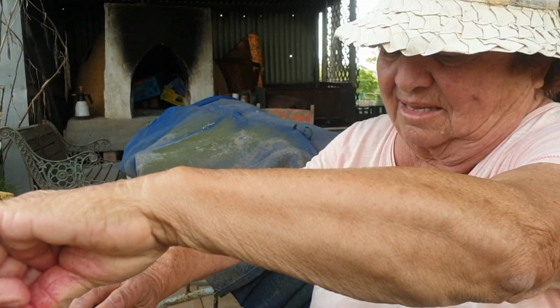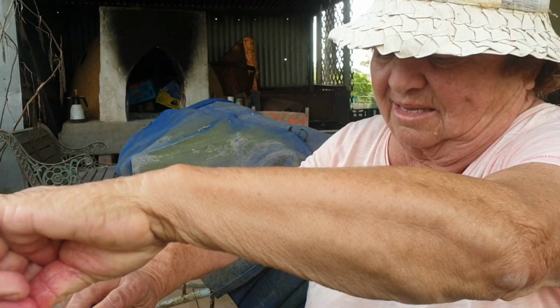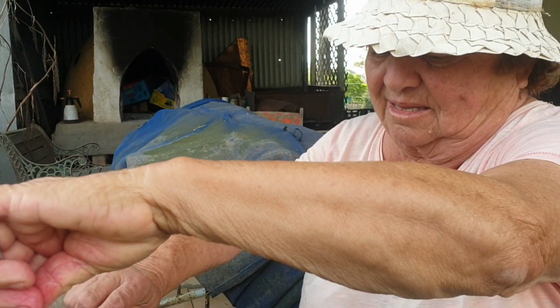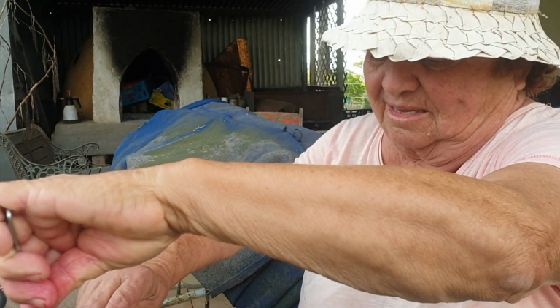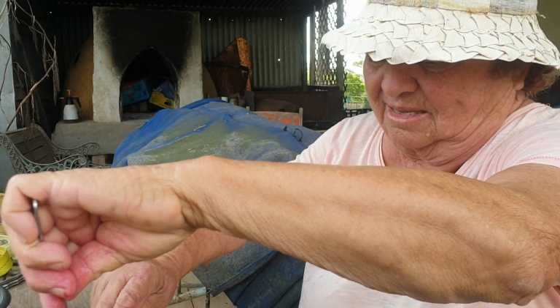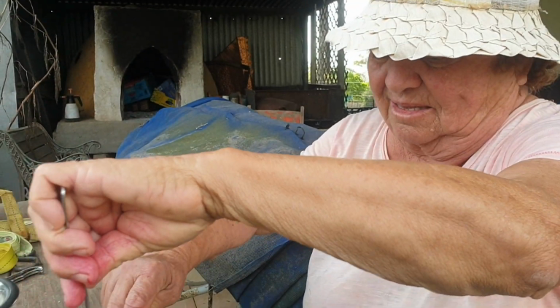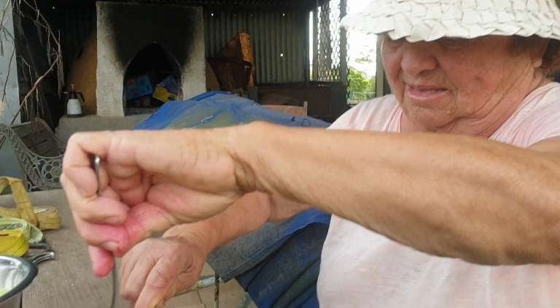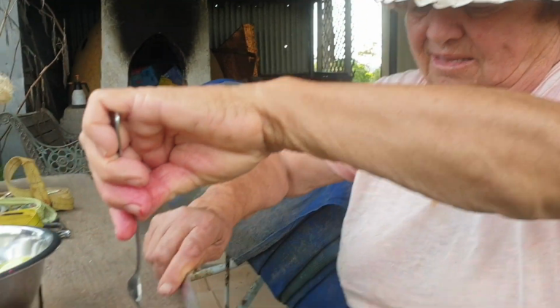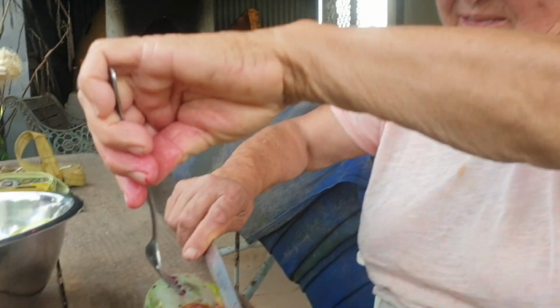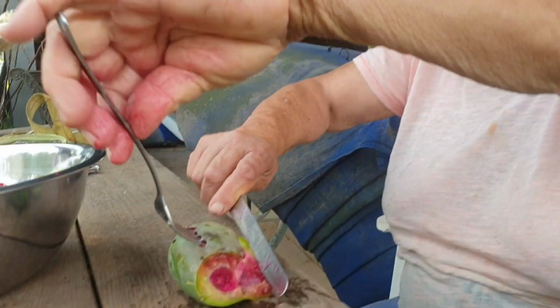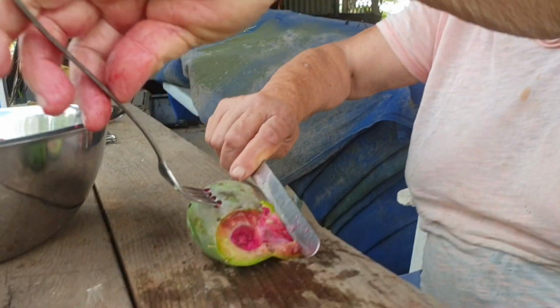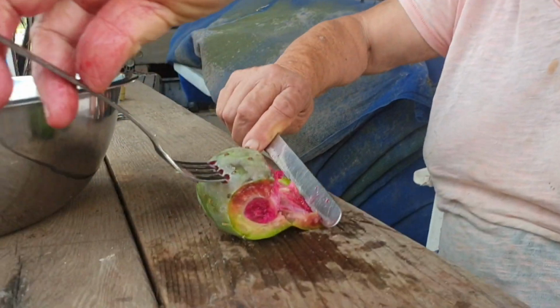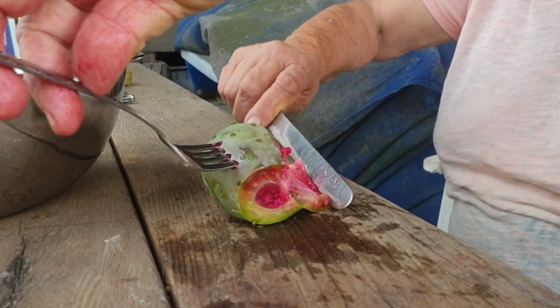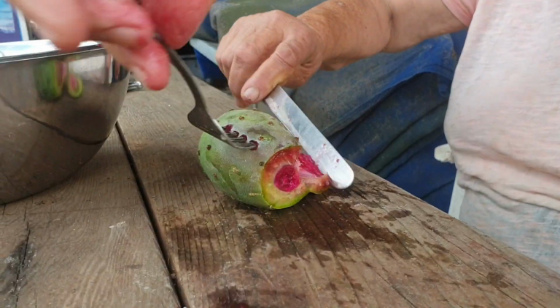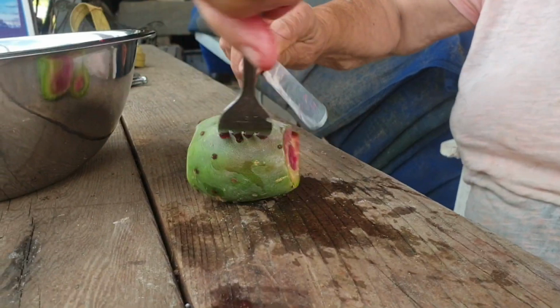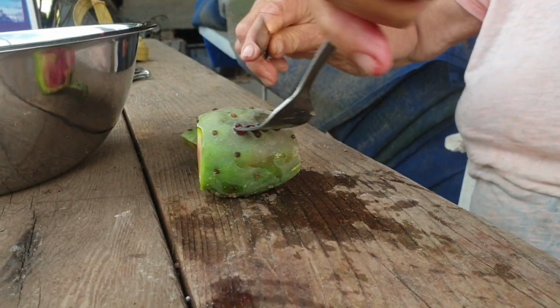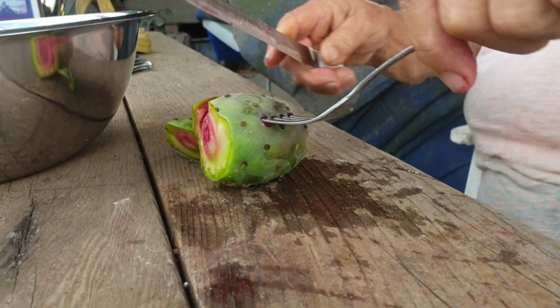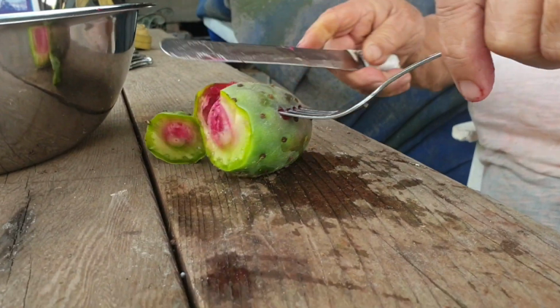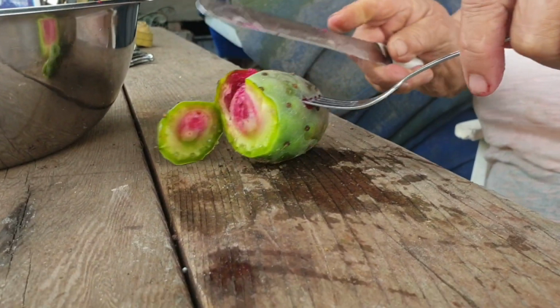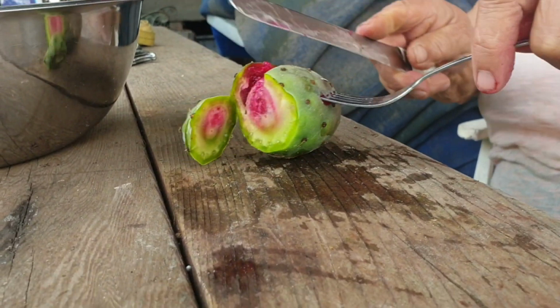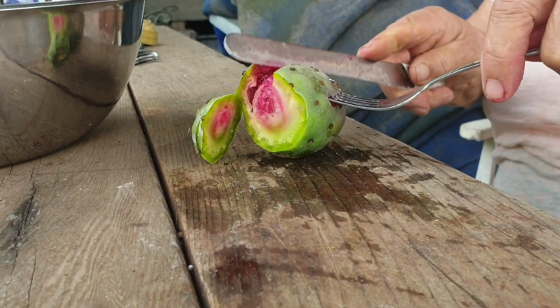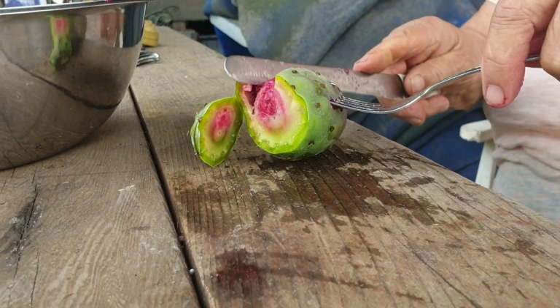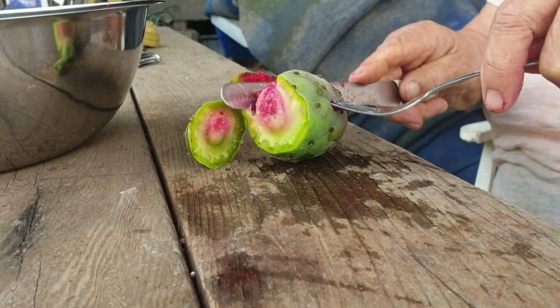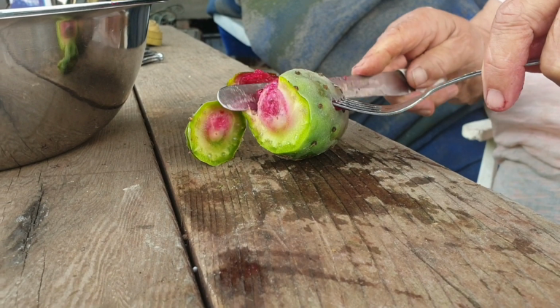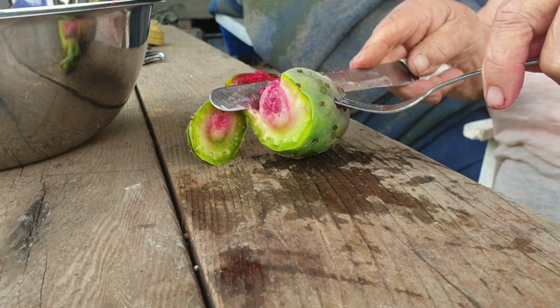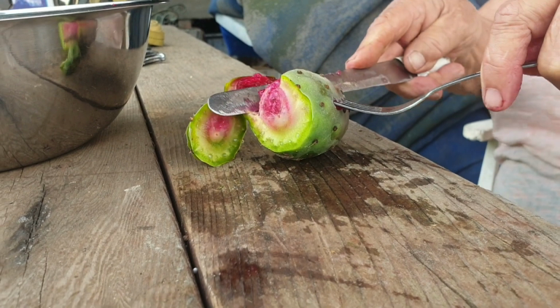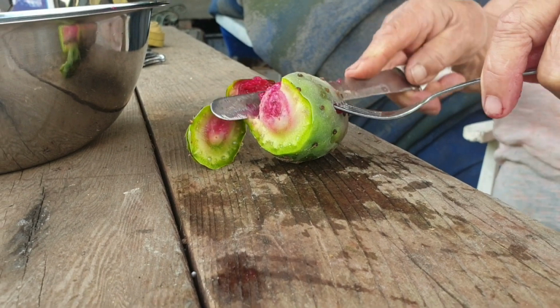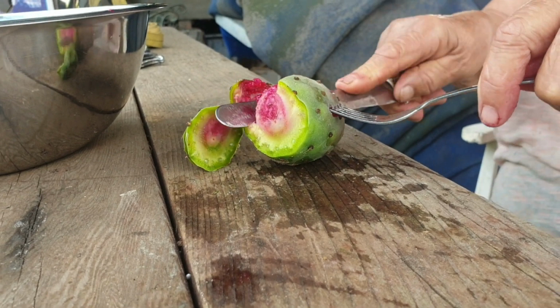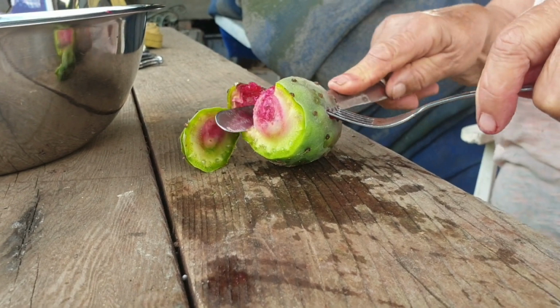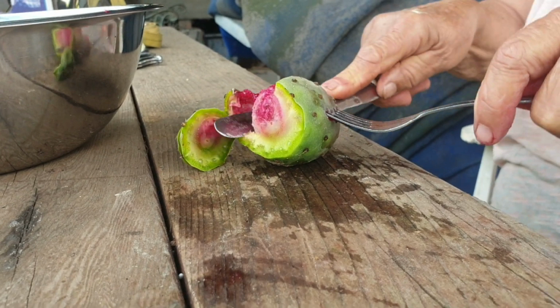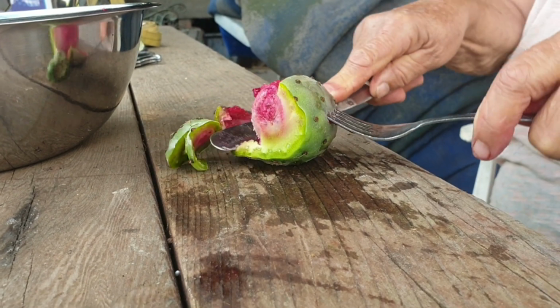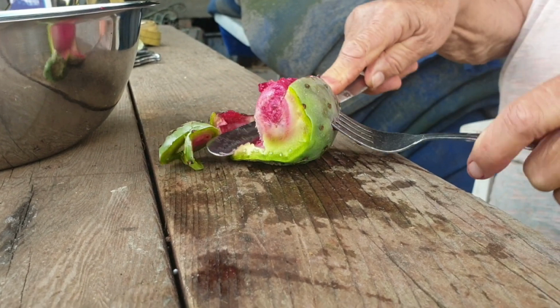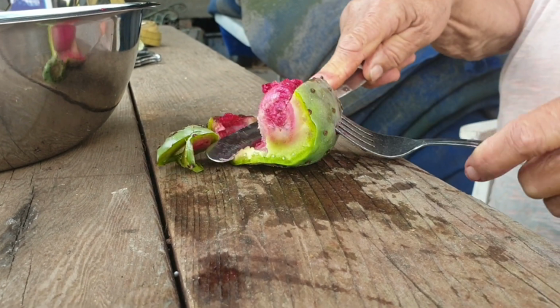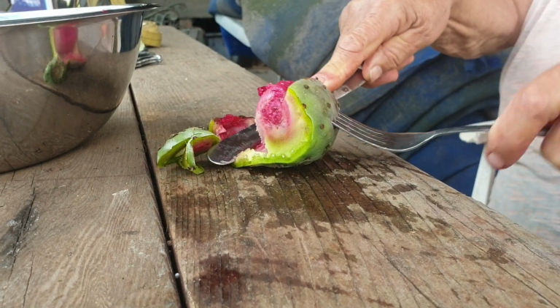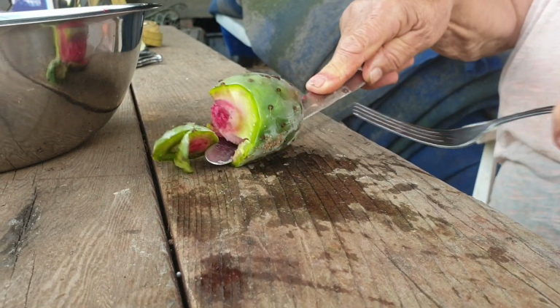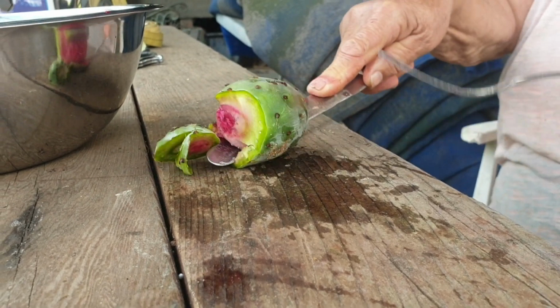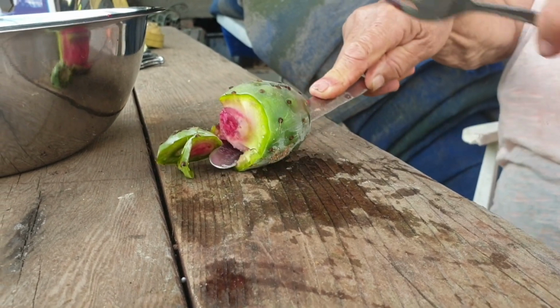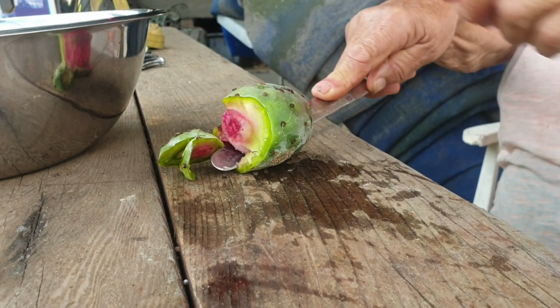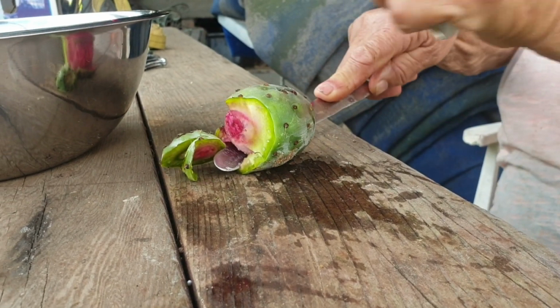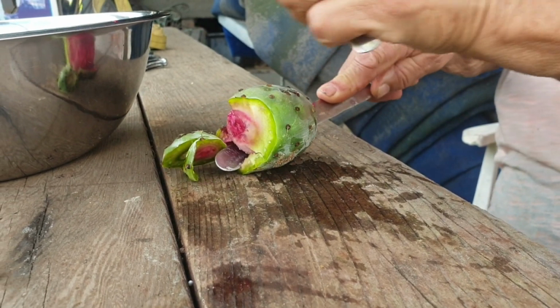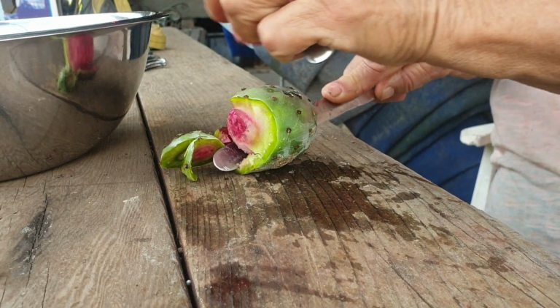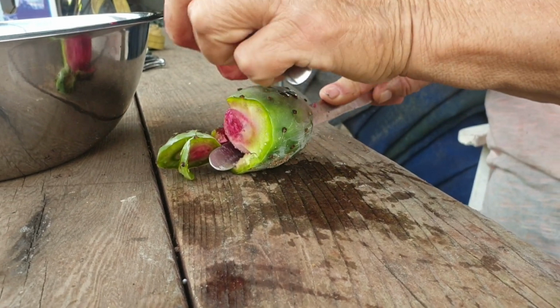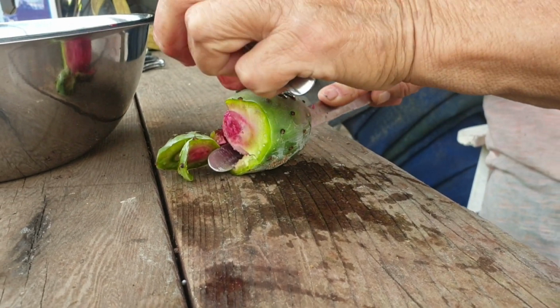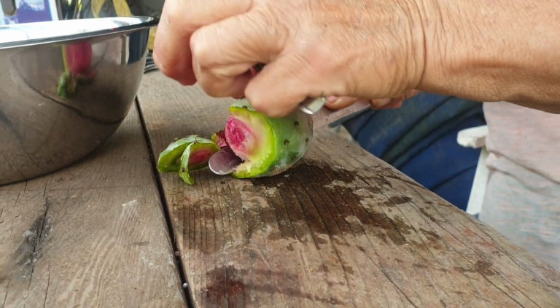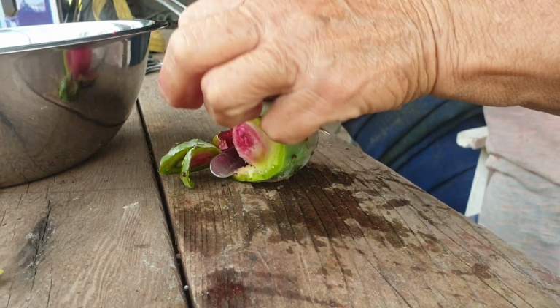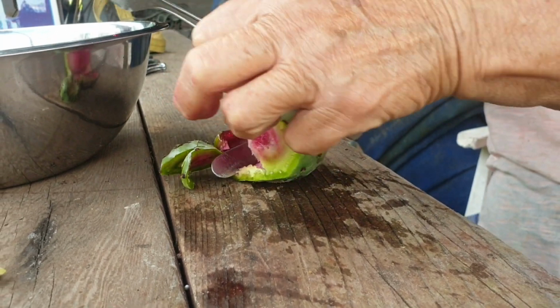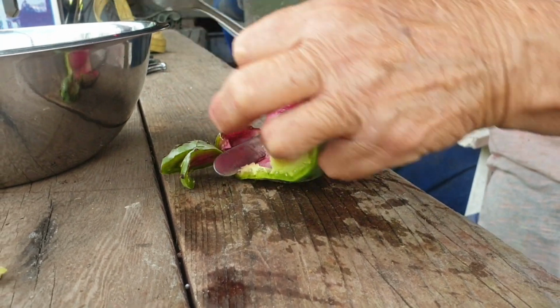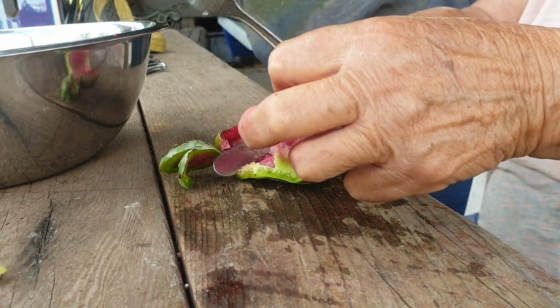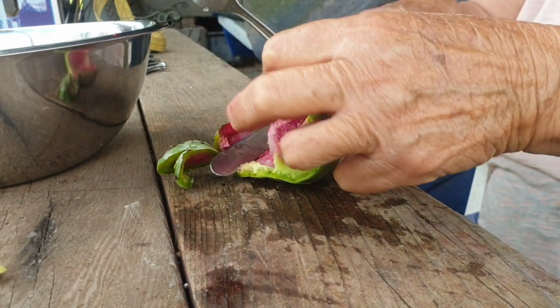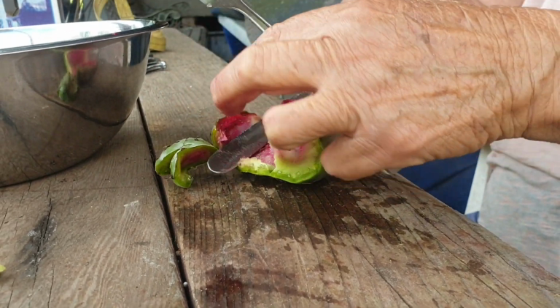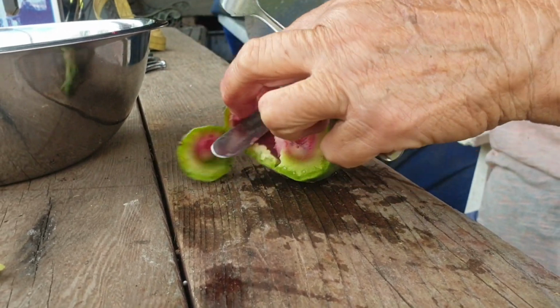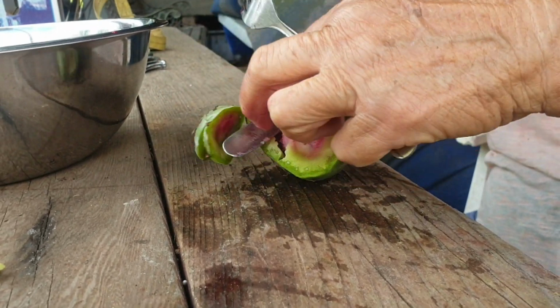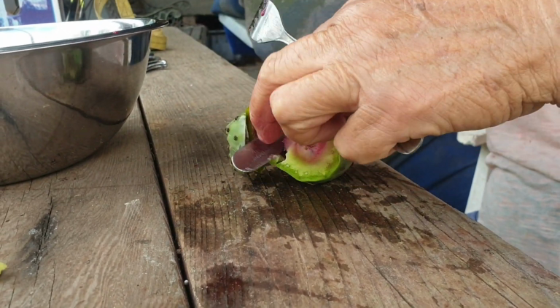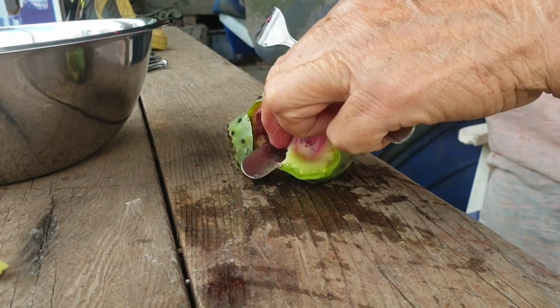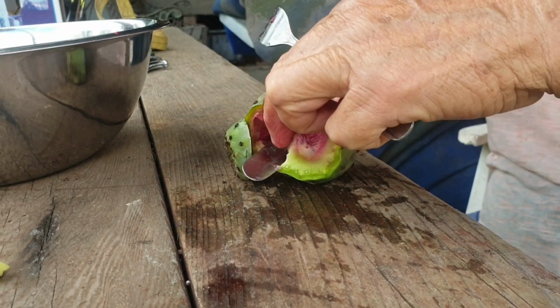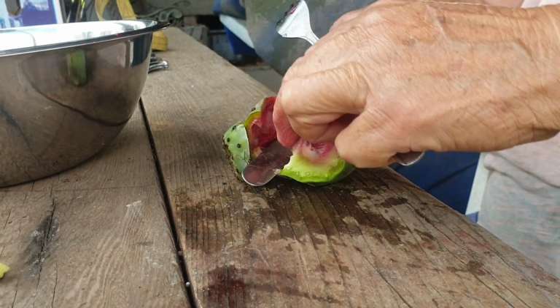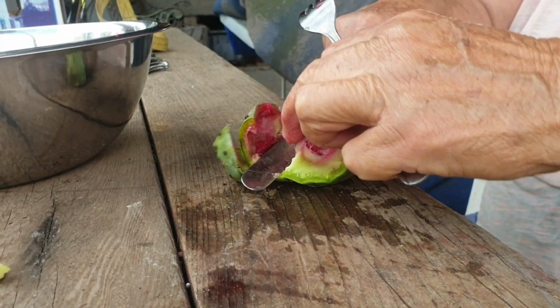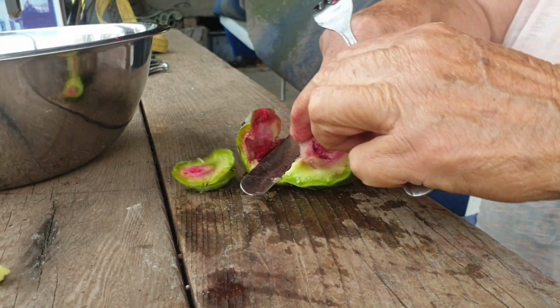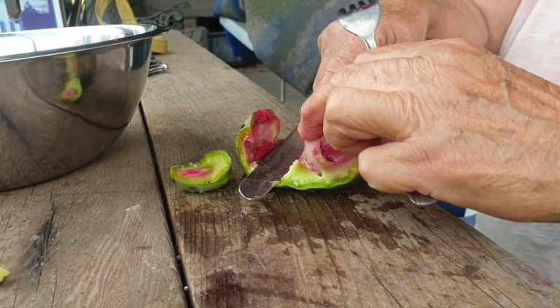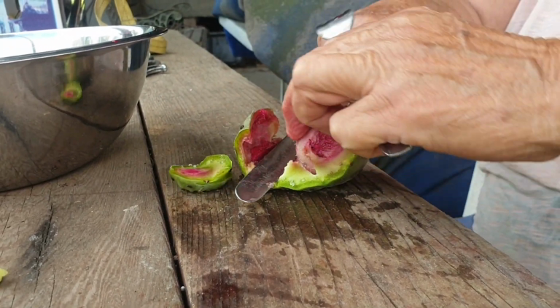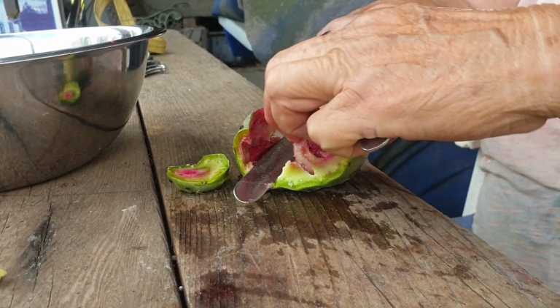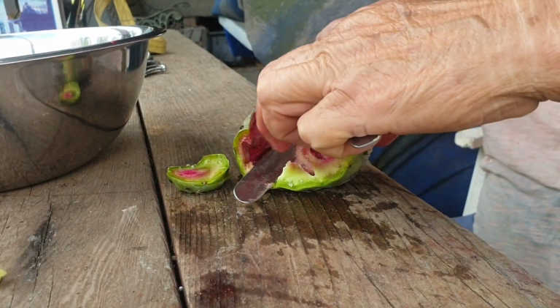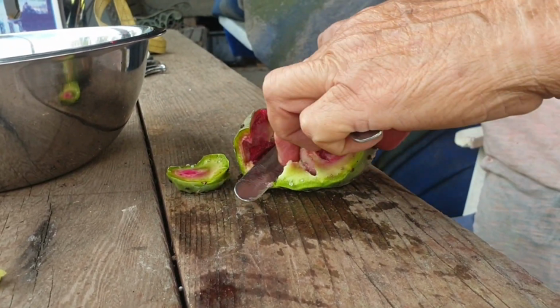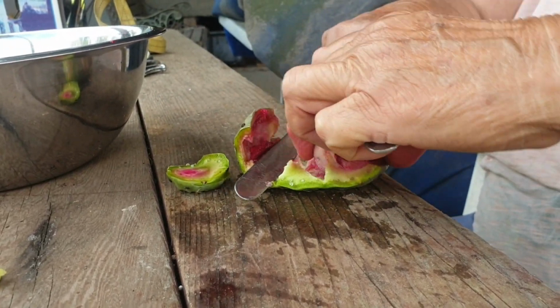In my experience, you can eat the fruit at all different stages of ripeness and they taste really quite different at each of these different stages.